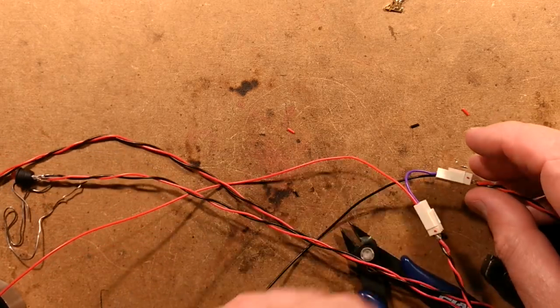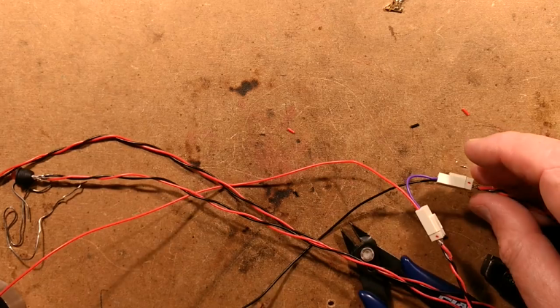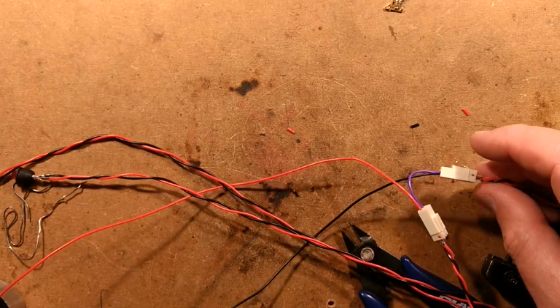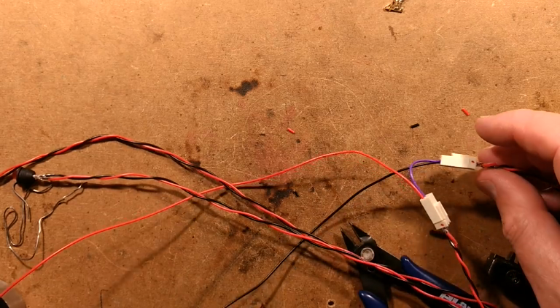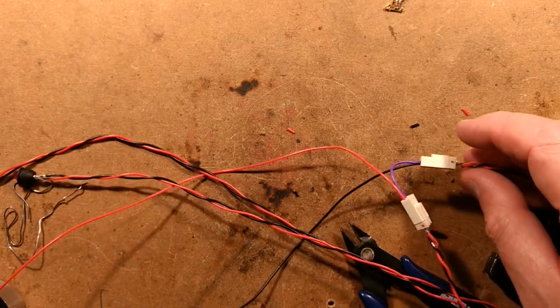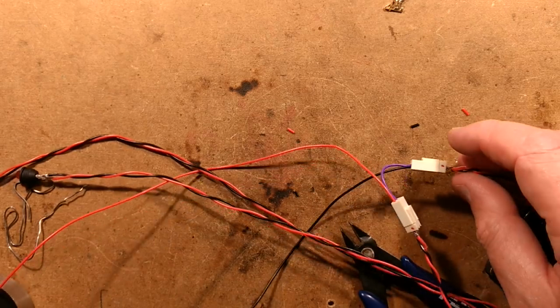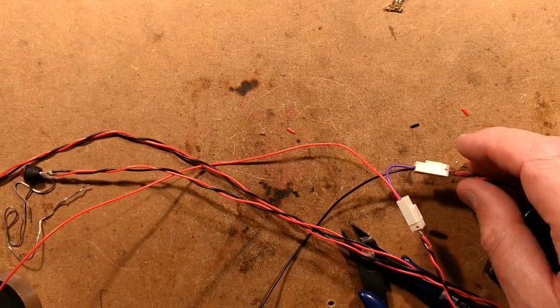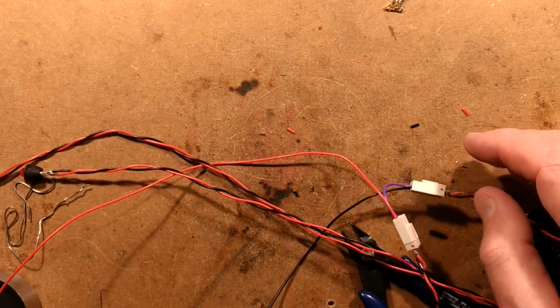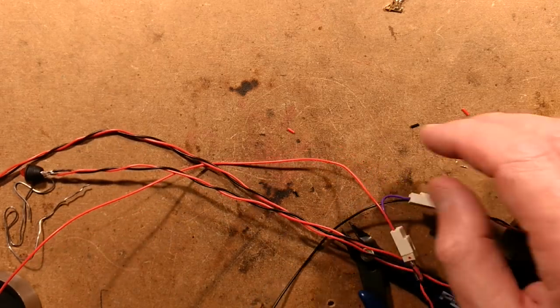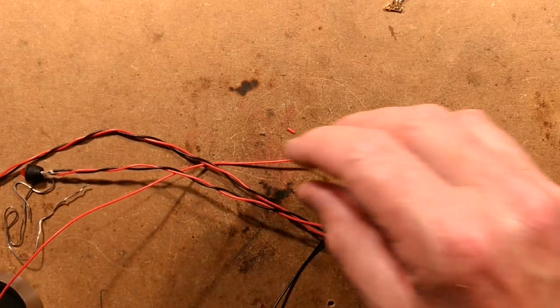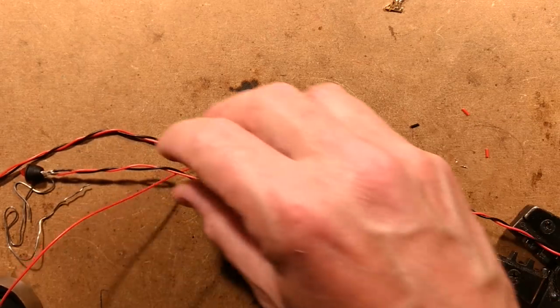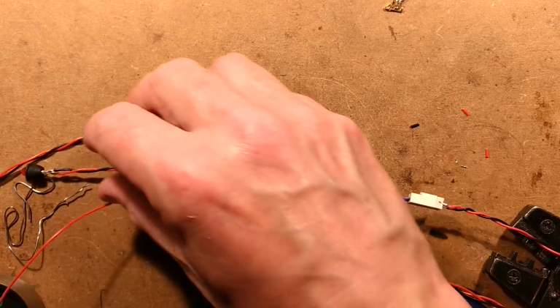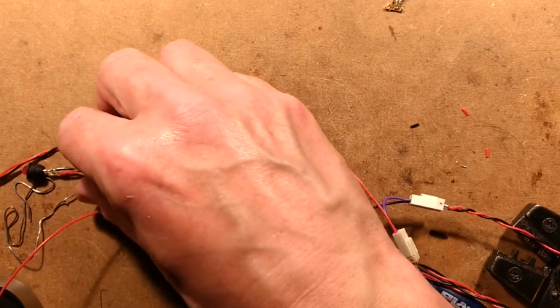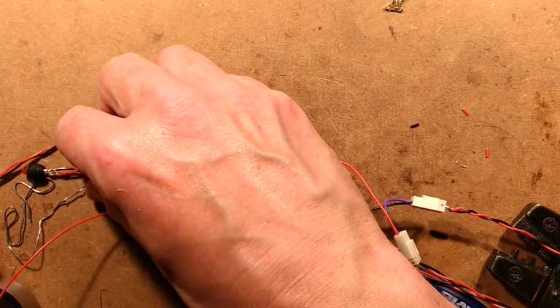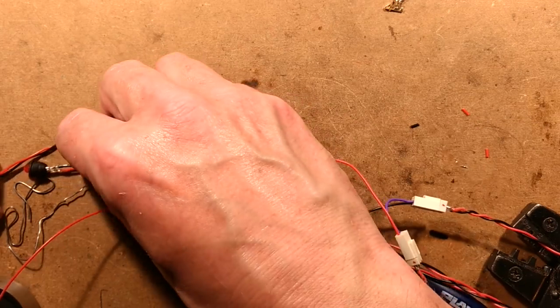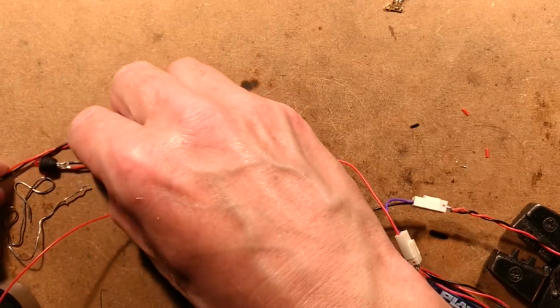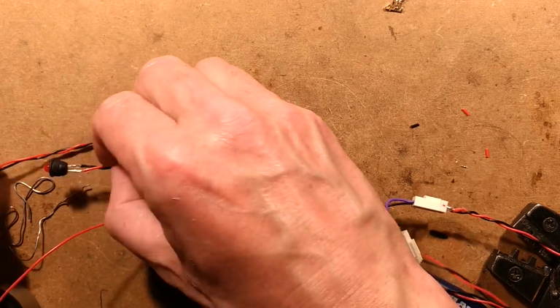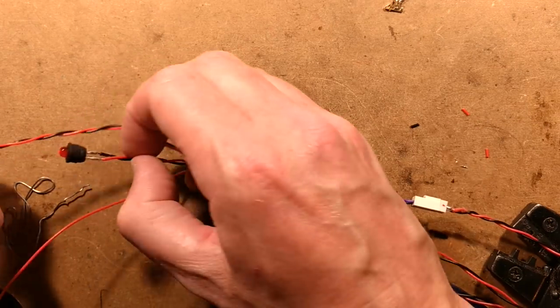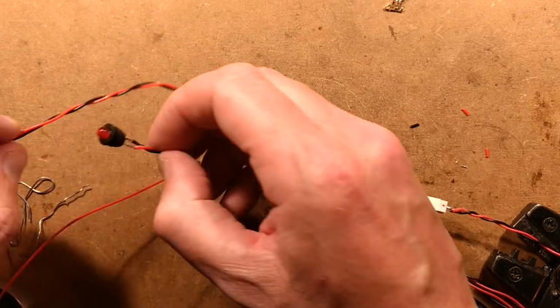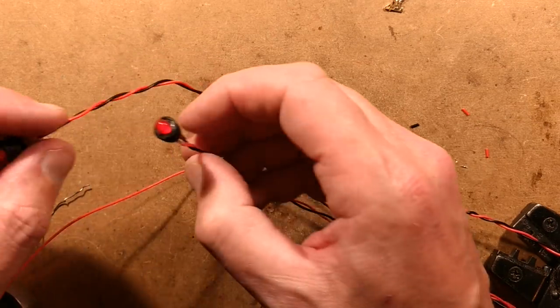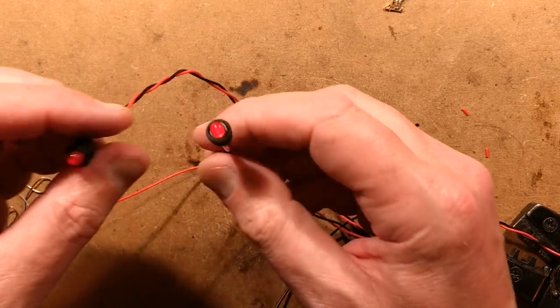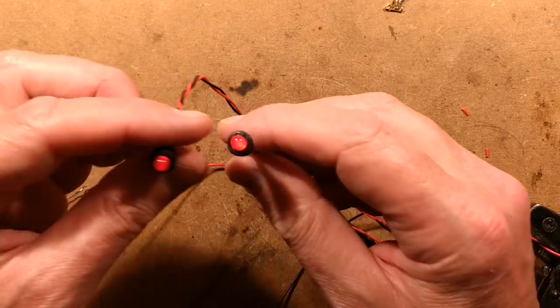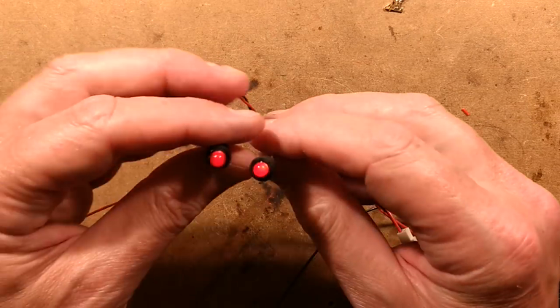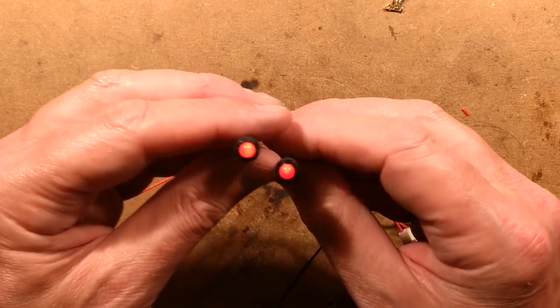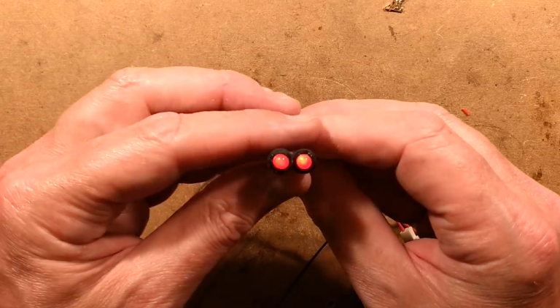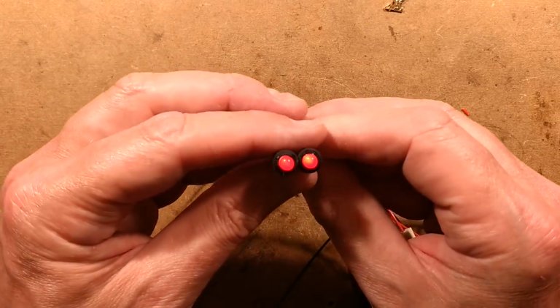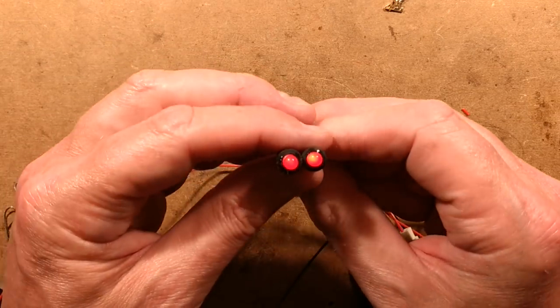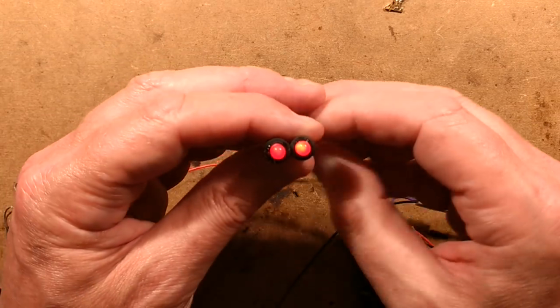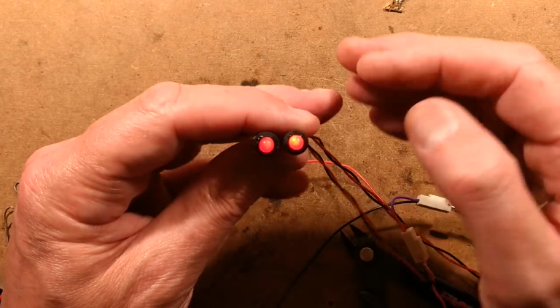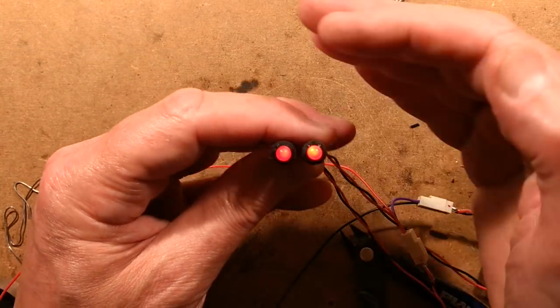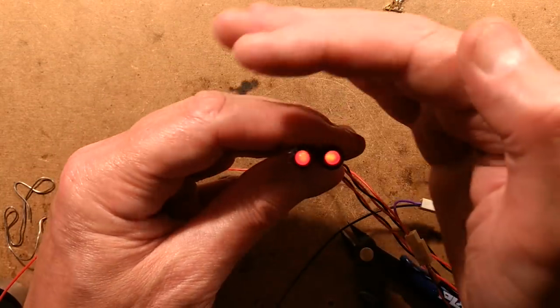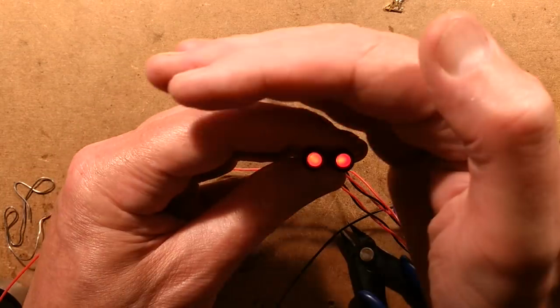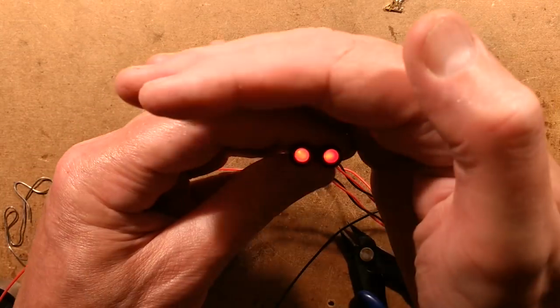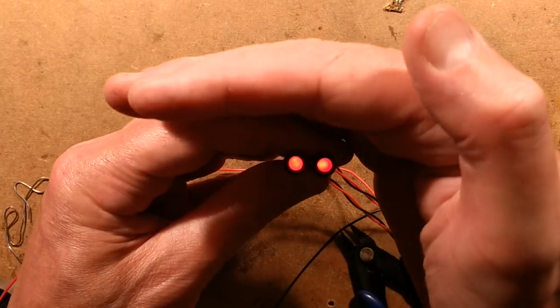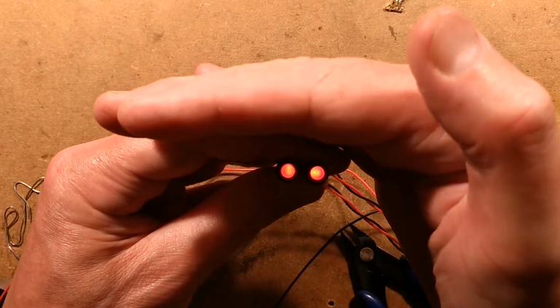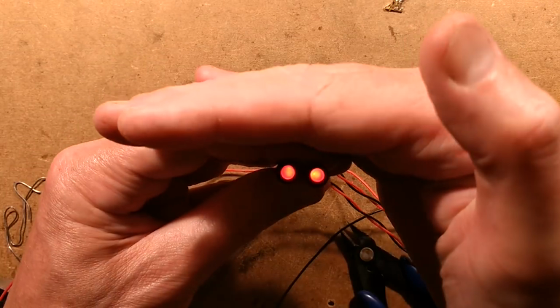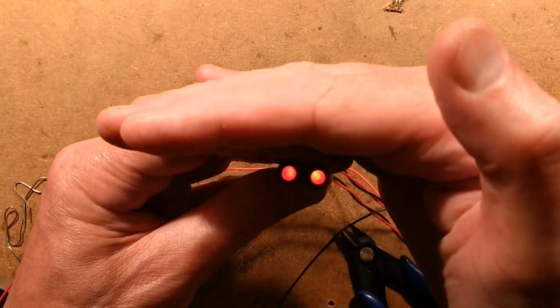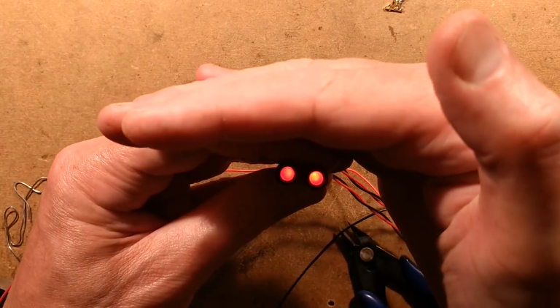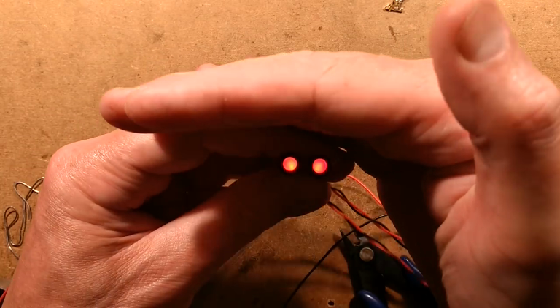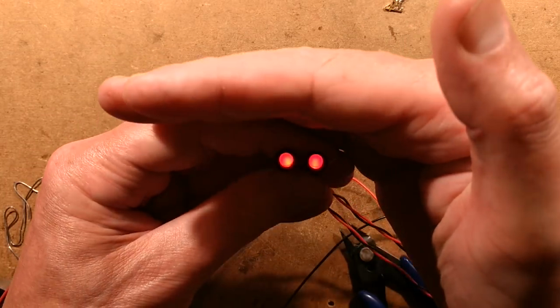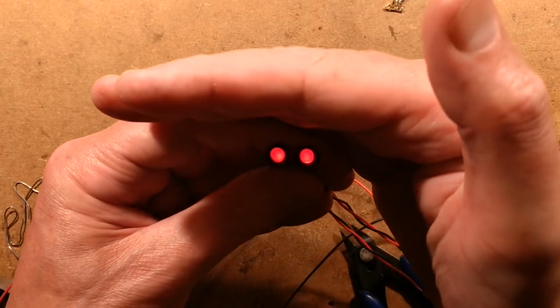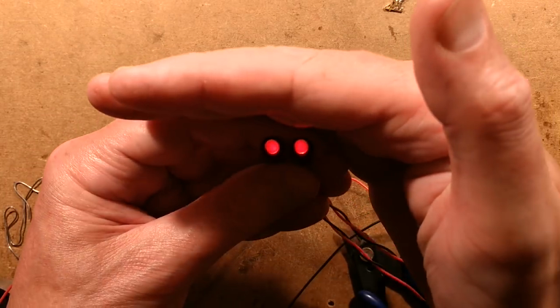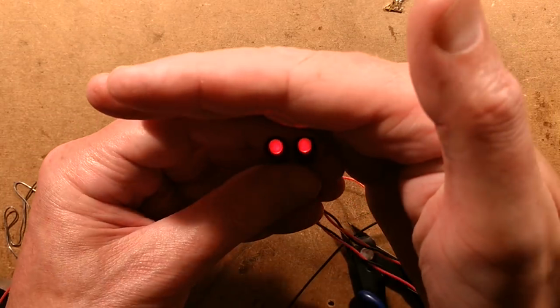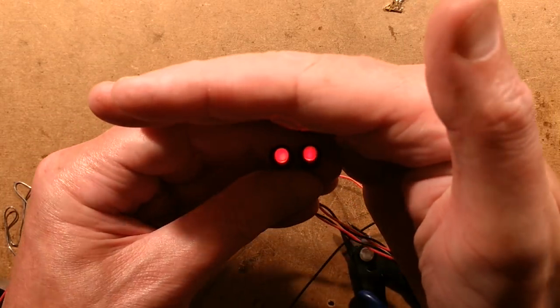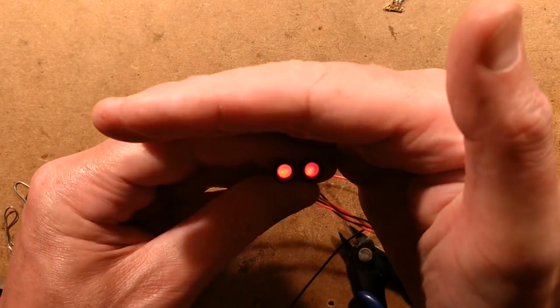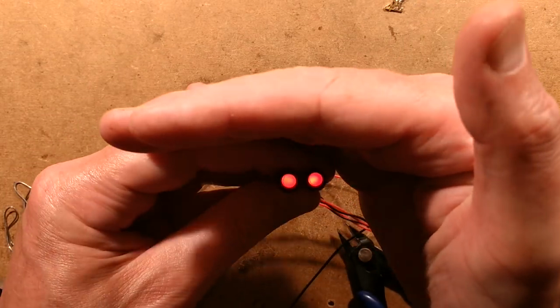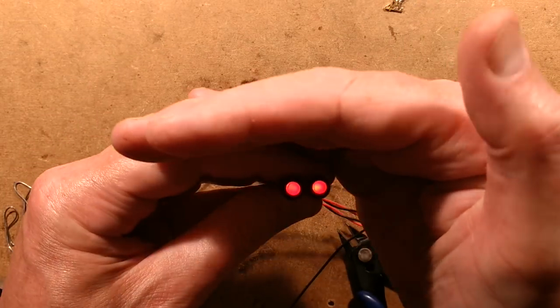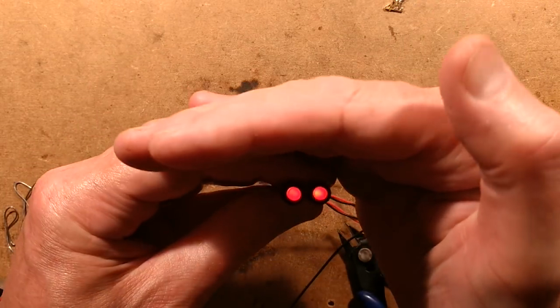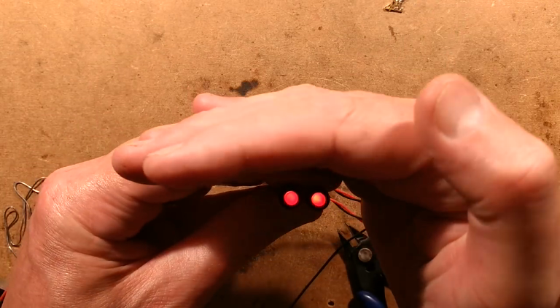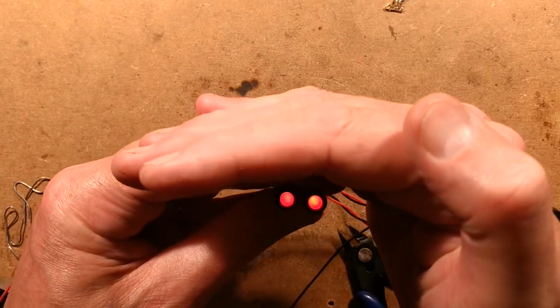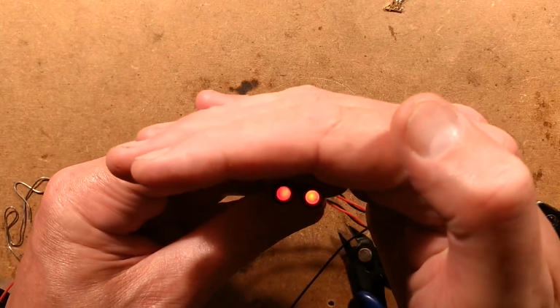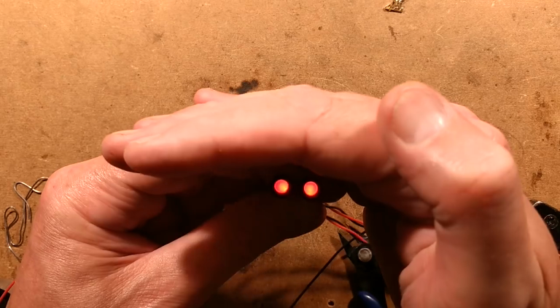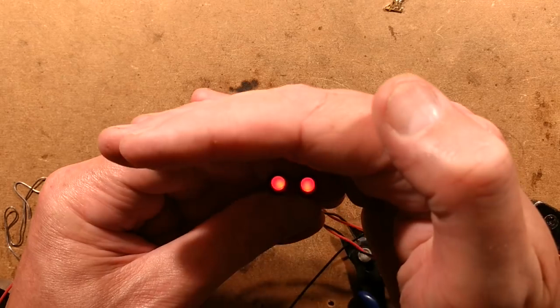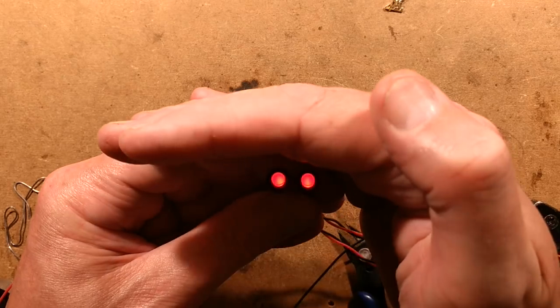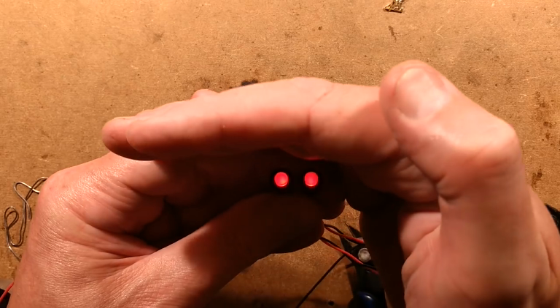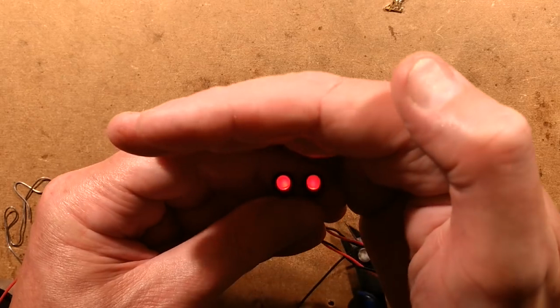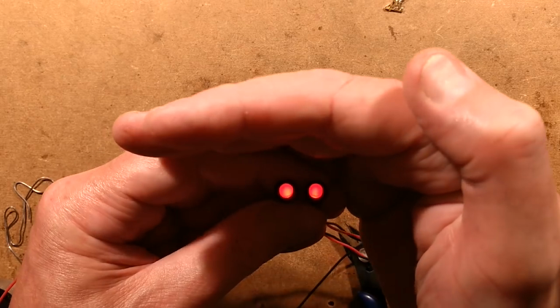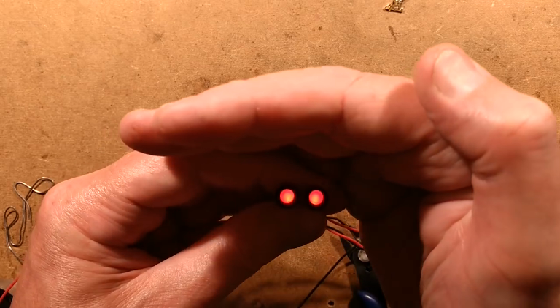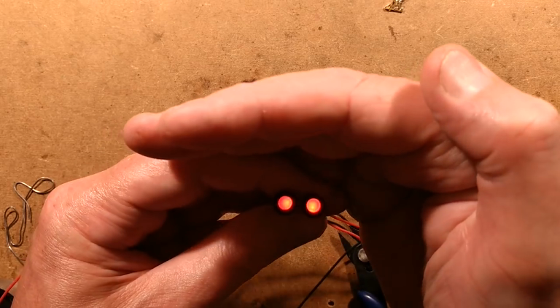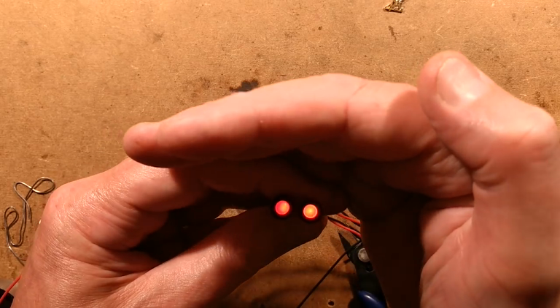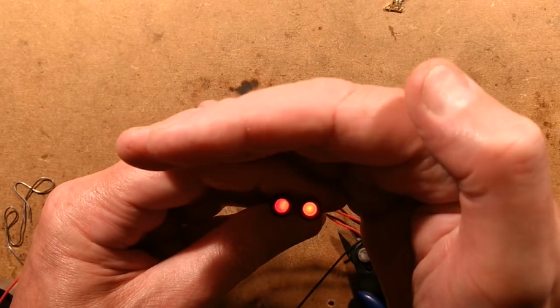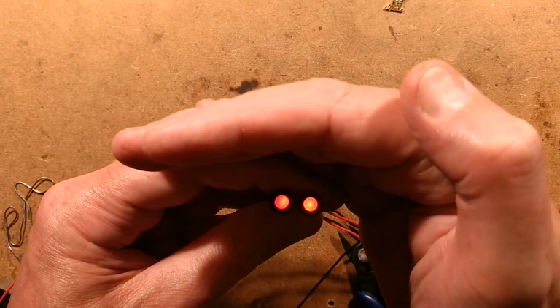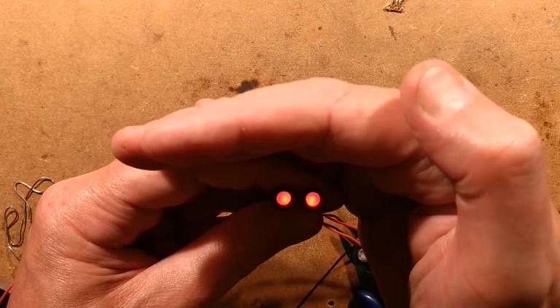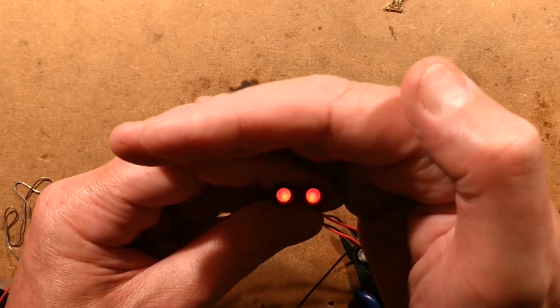Let's try this second one out. Oh, look at that — perfect. Glowing evil gargoyle eyes.